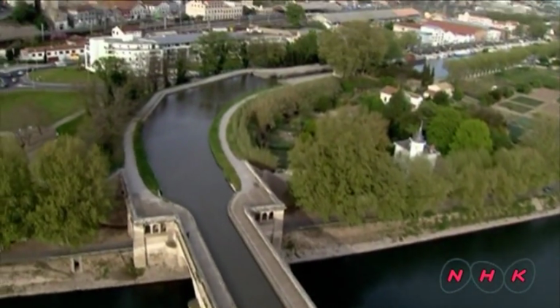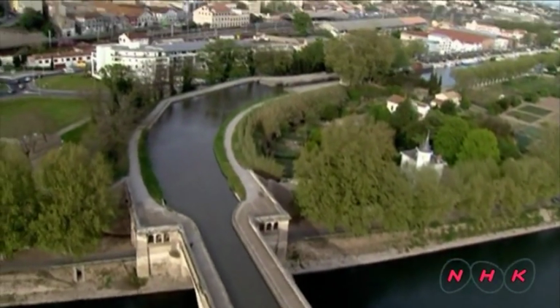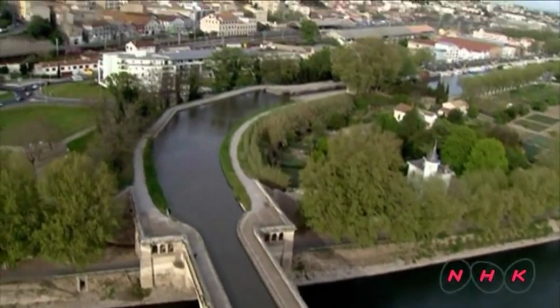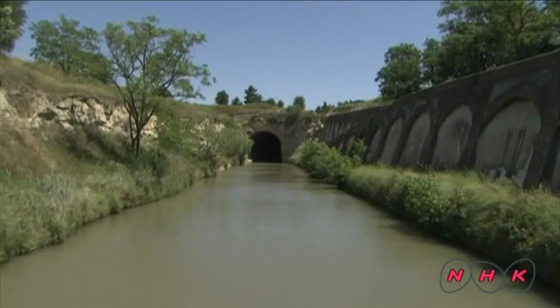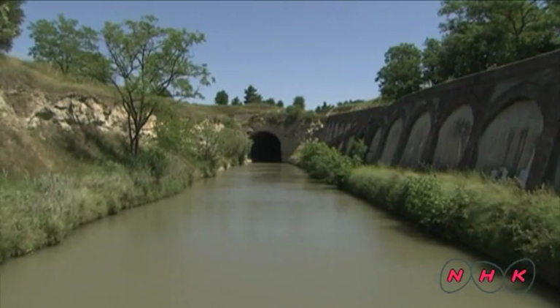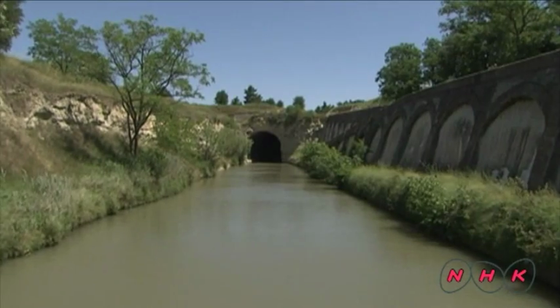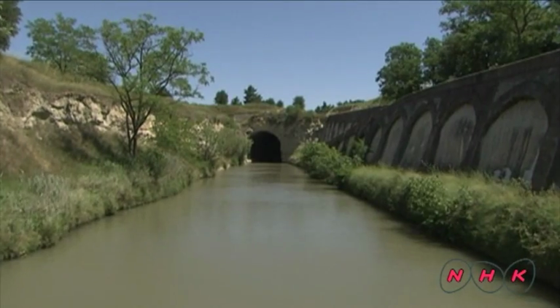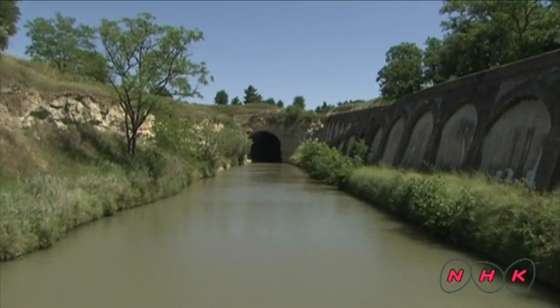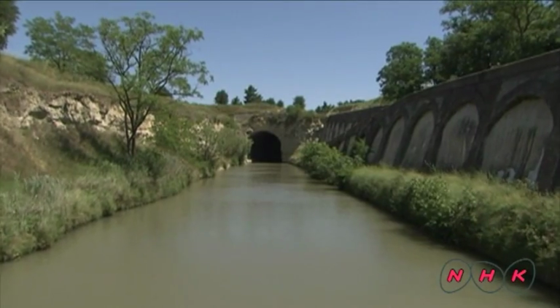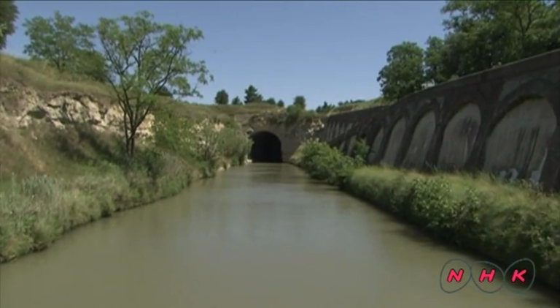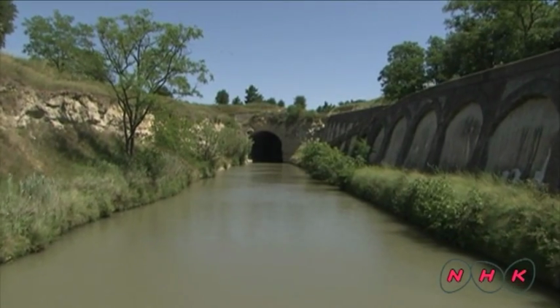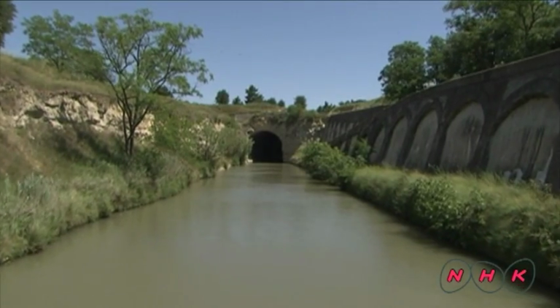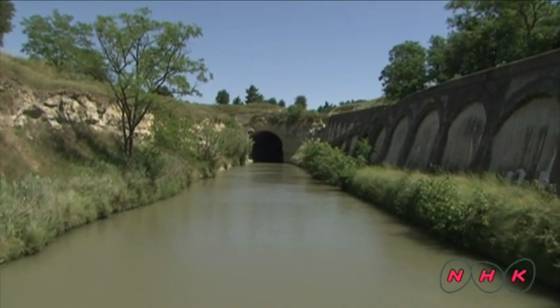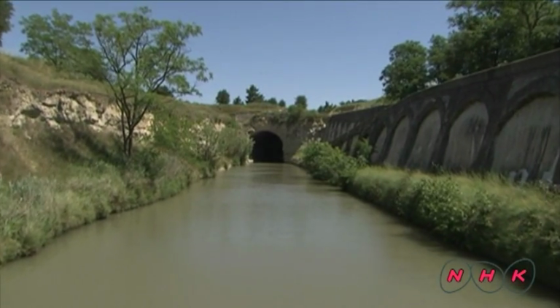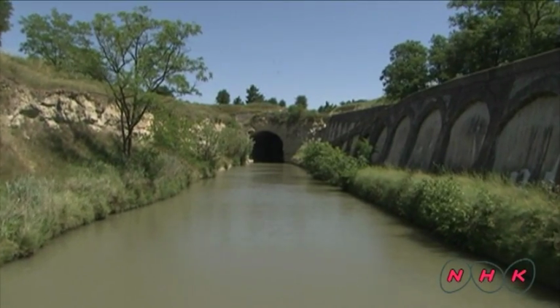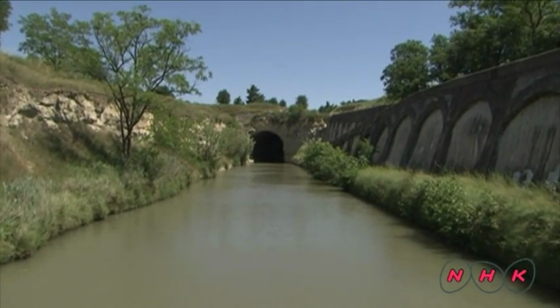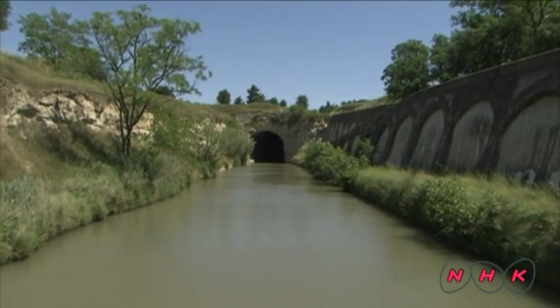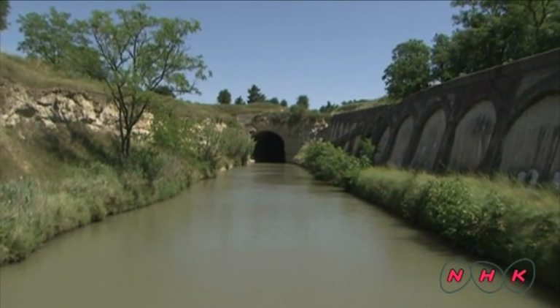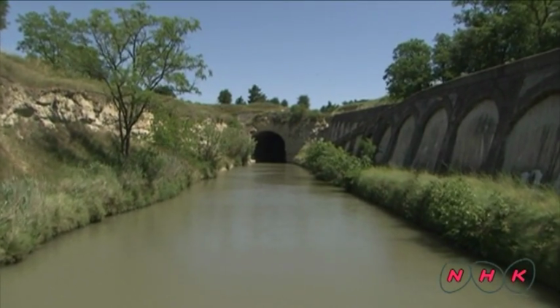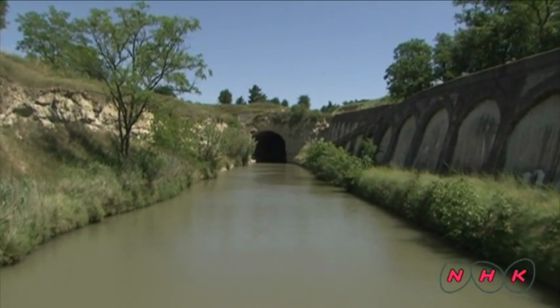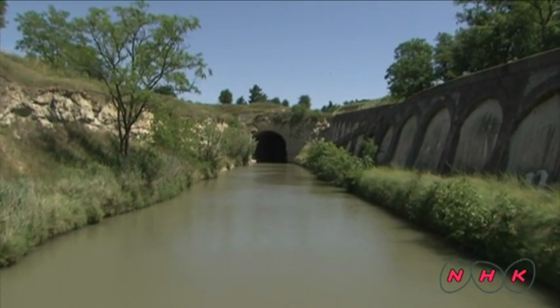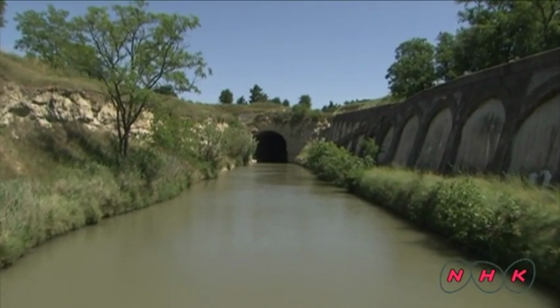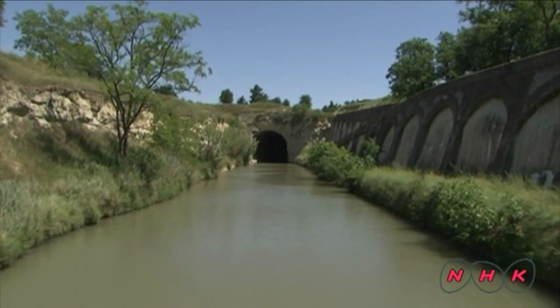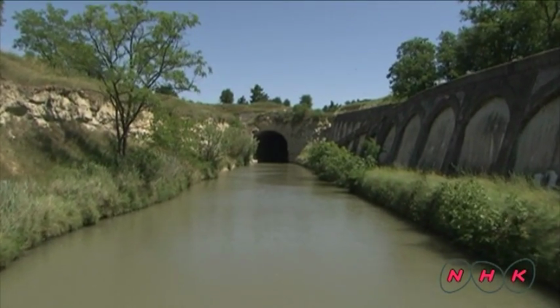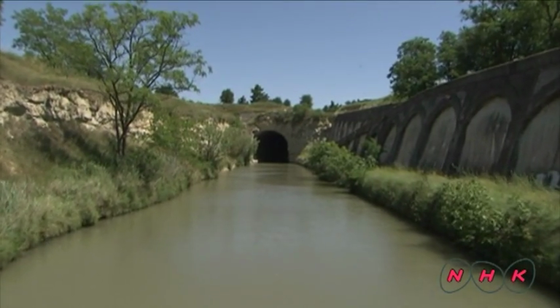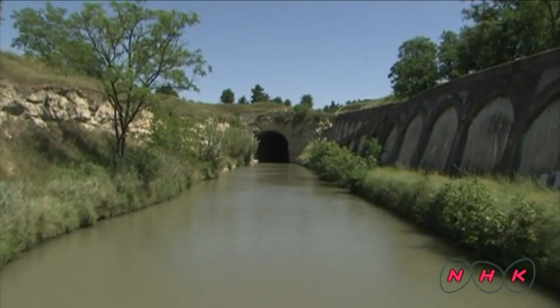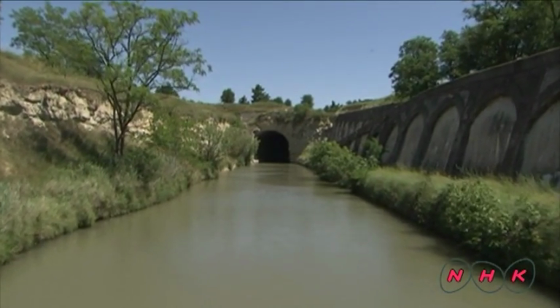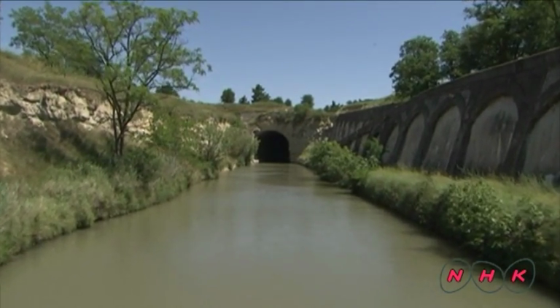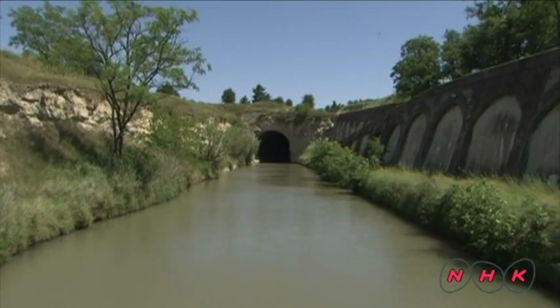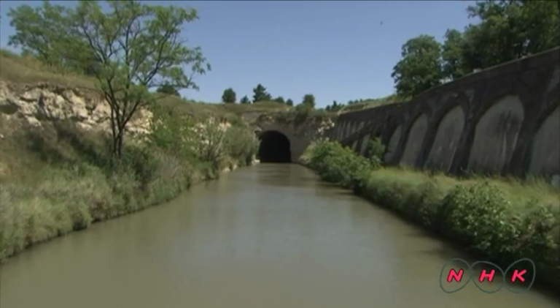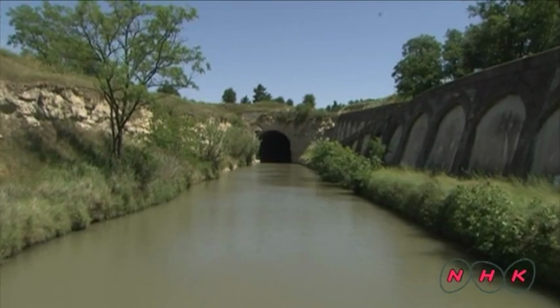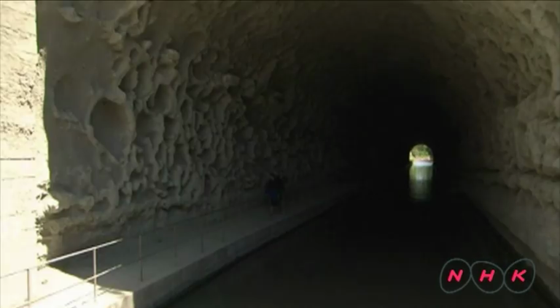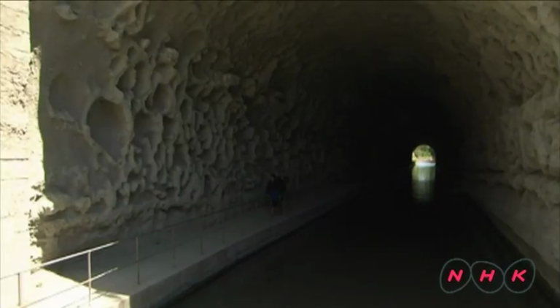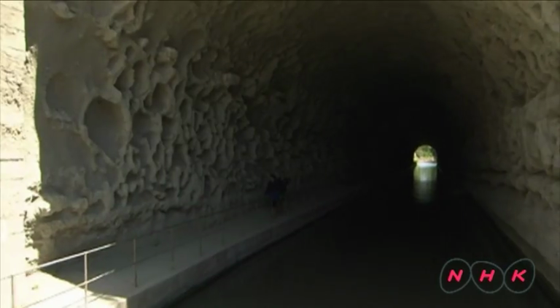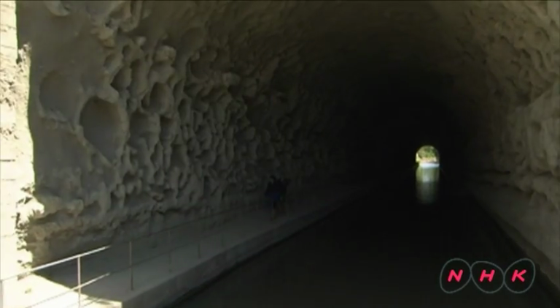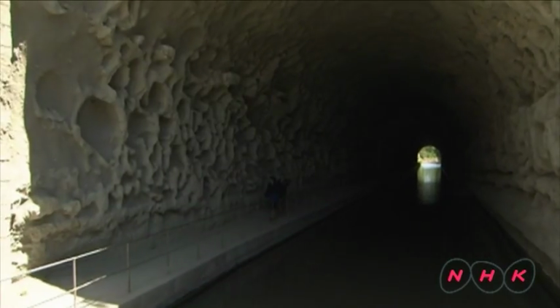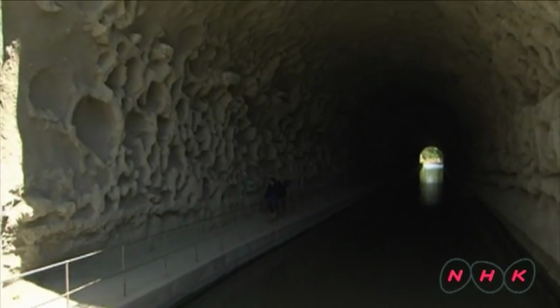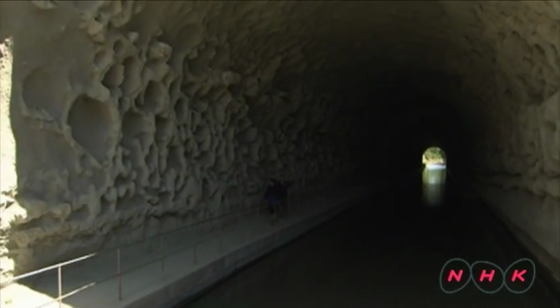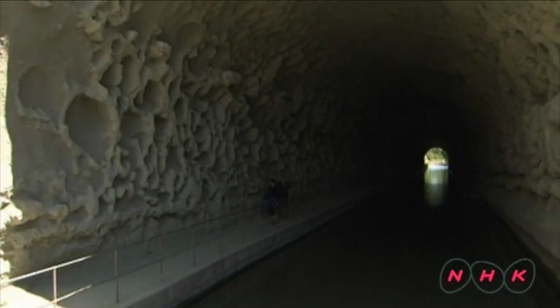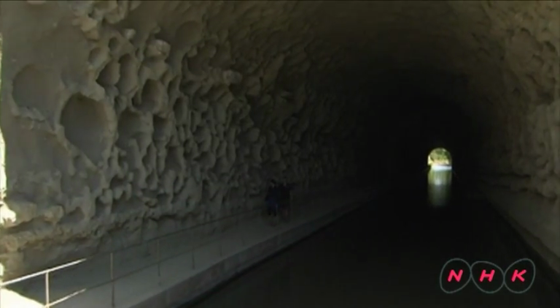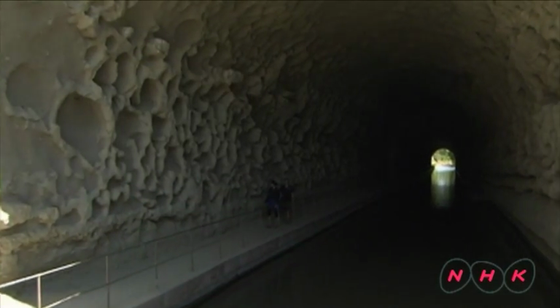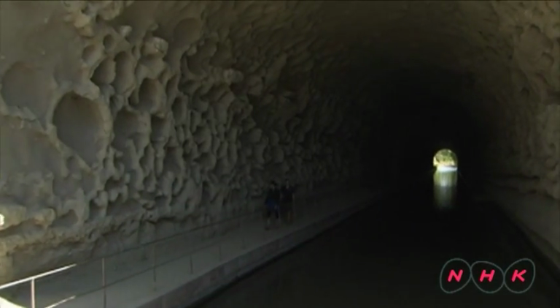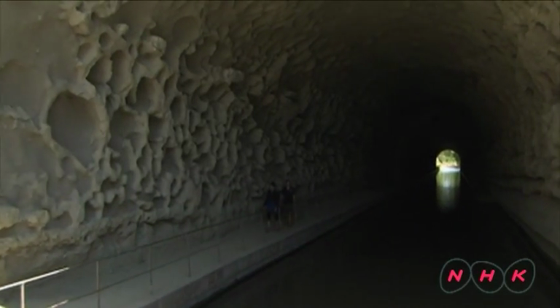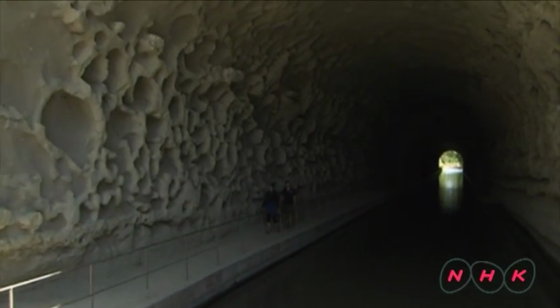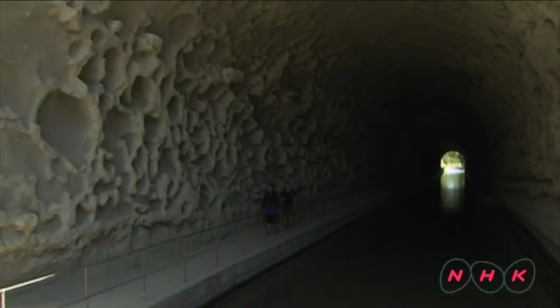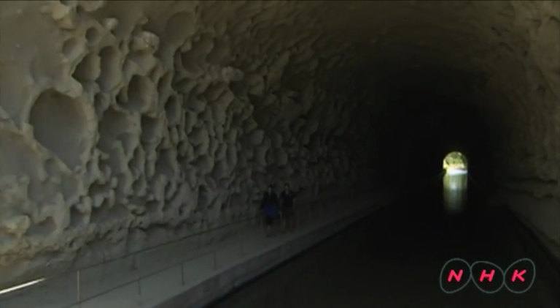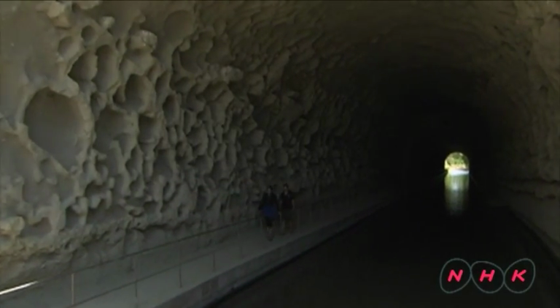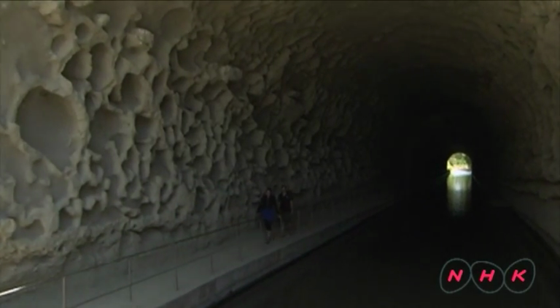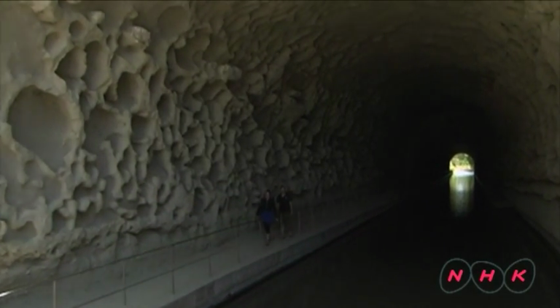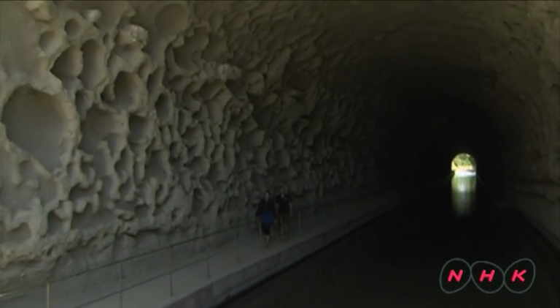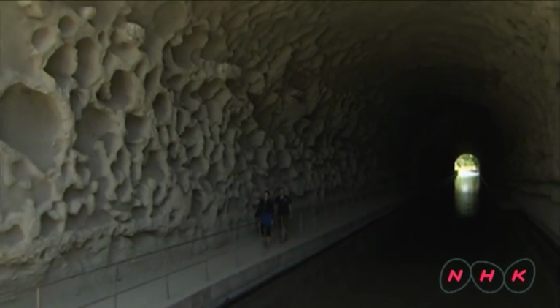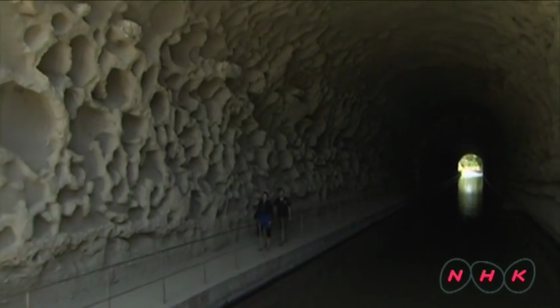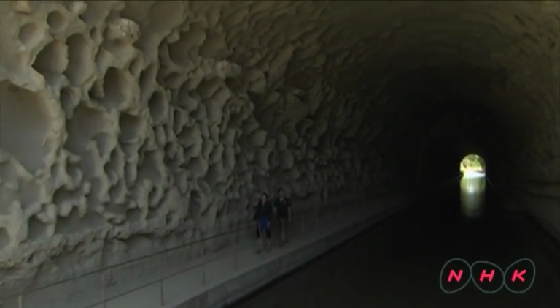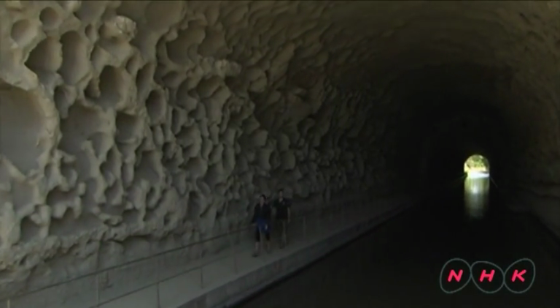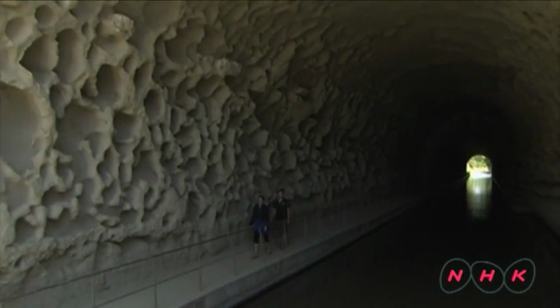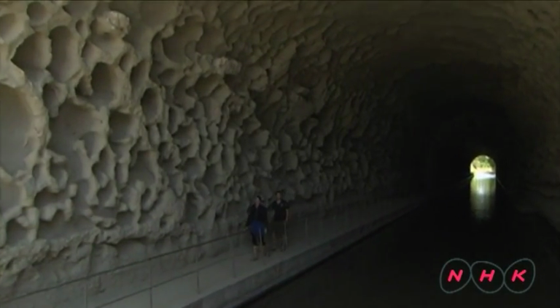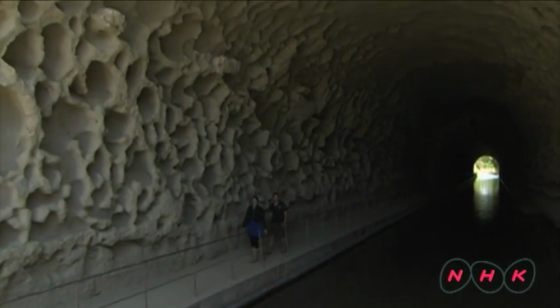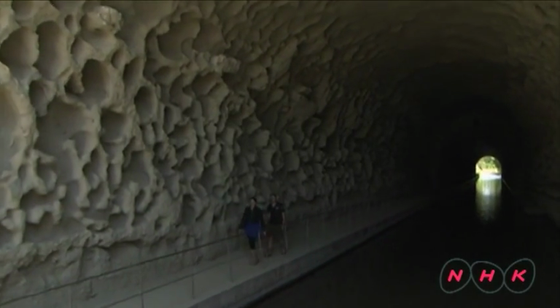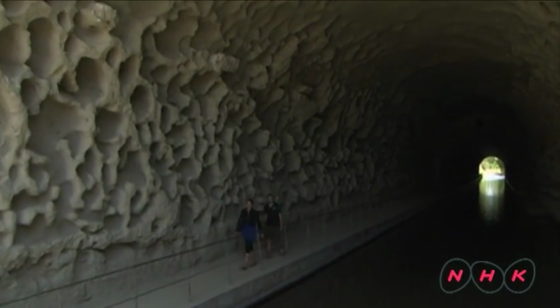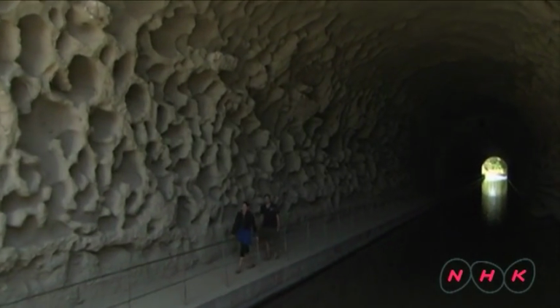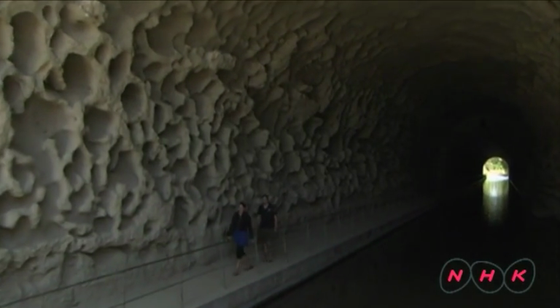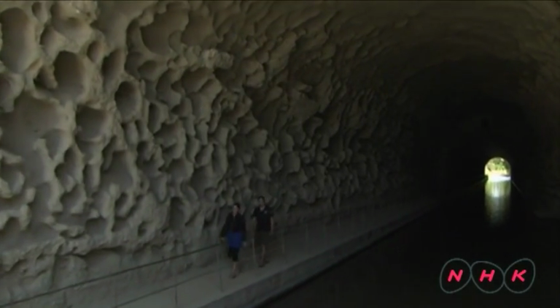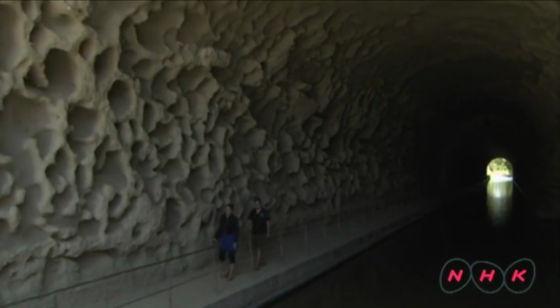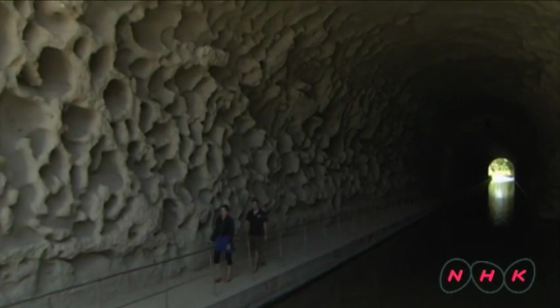When there was a hill, a tunnel had to be dug. You can still see the traces of the hand-dug tunnels.